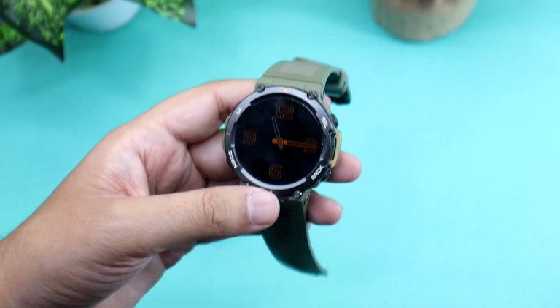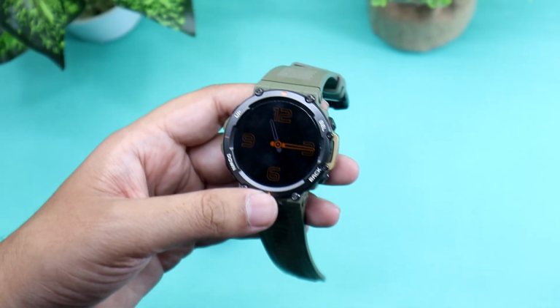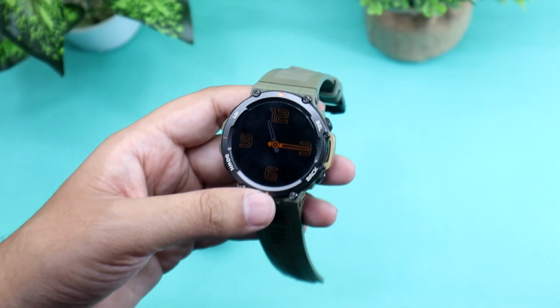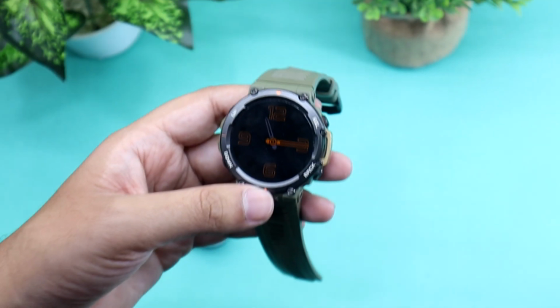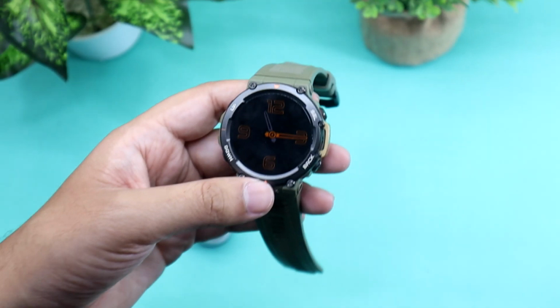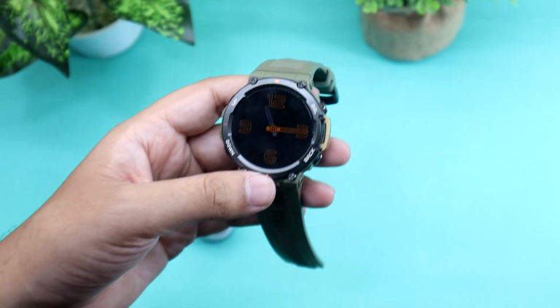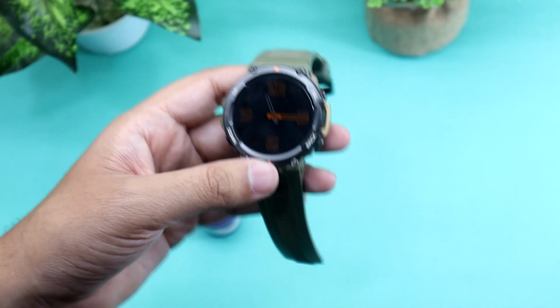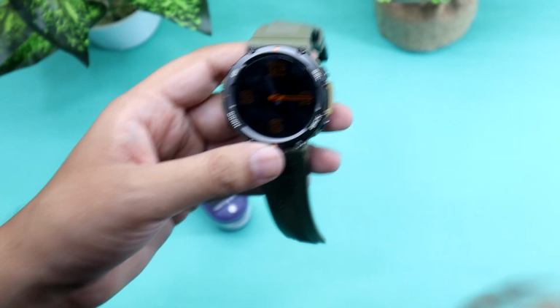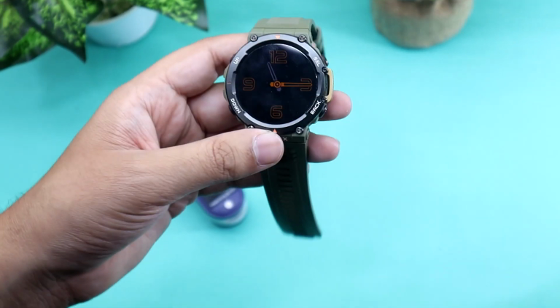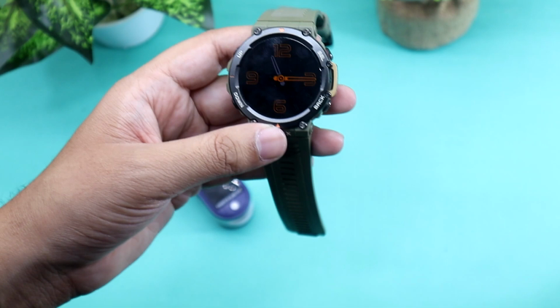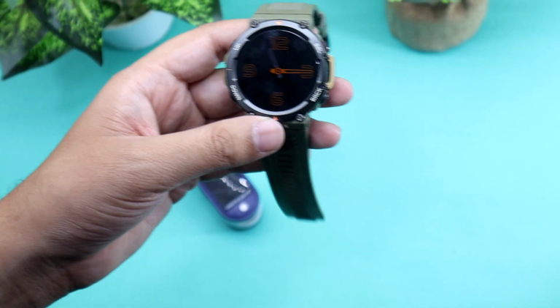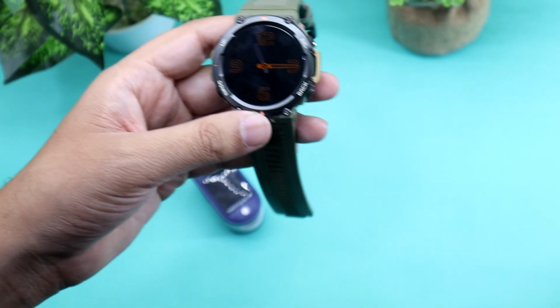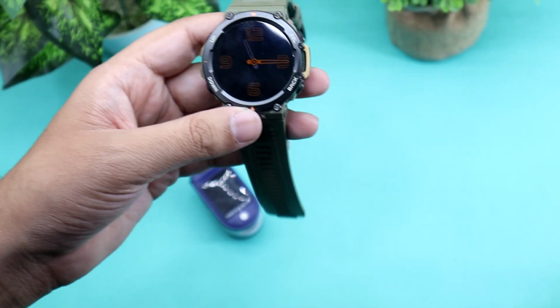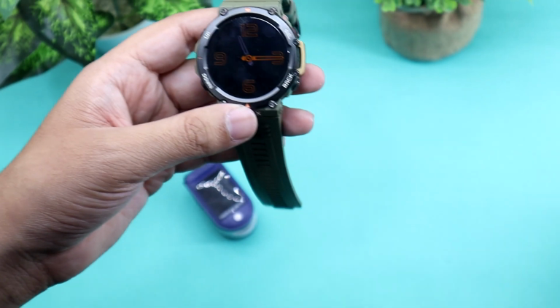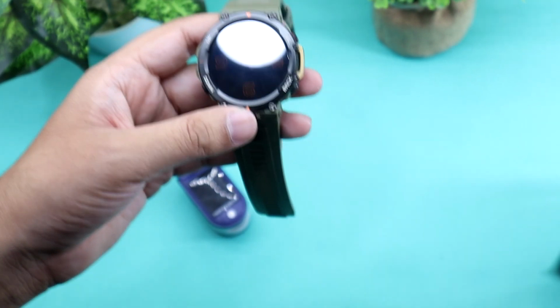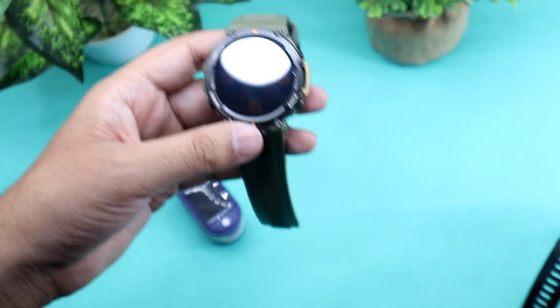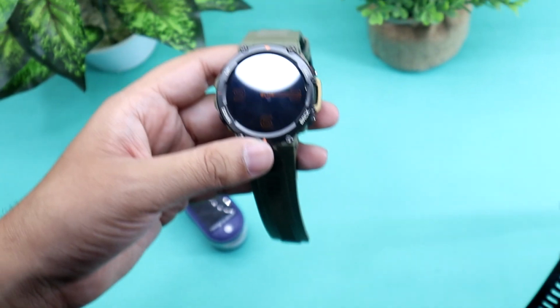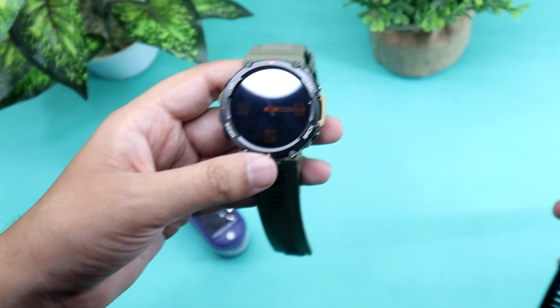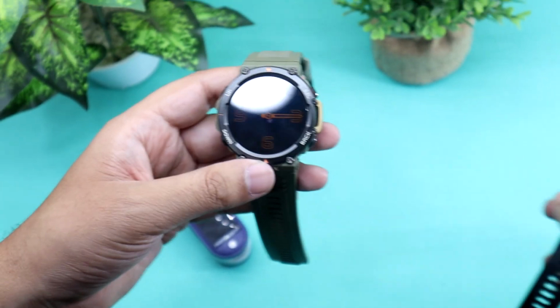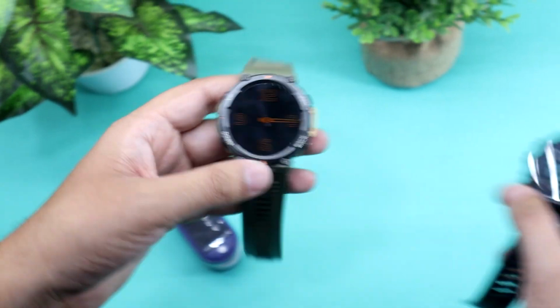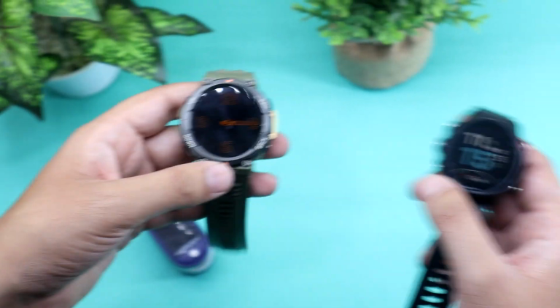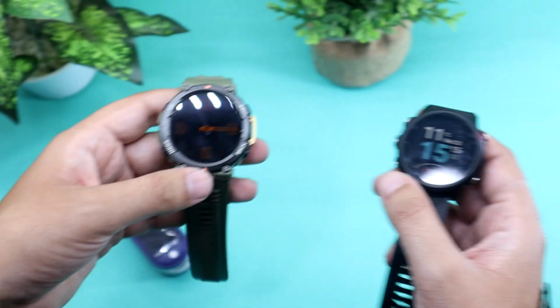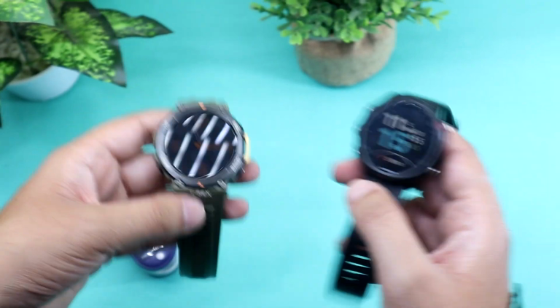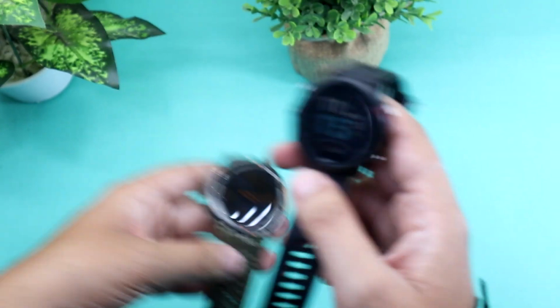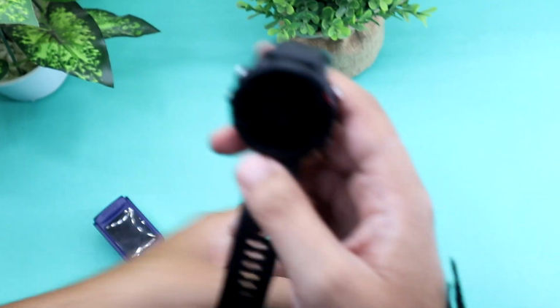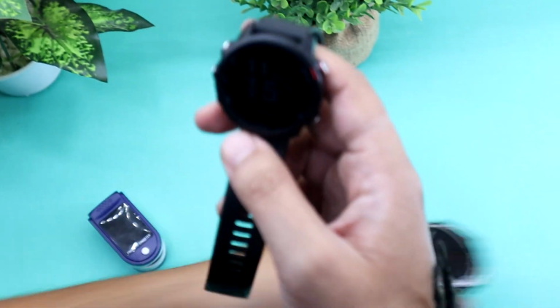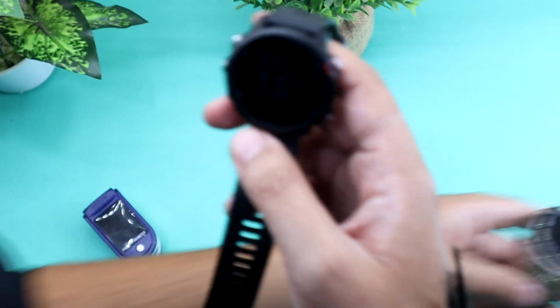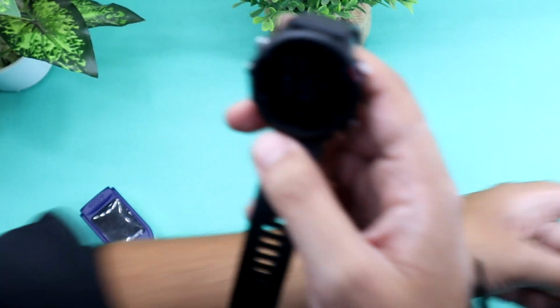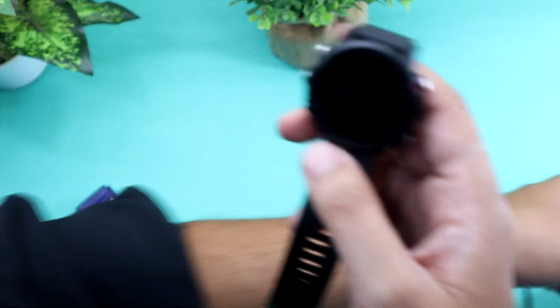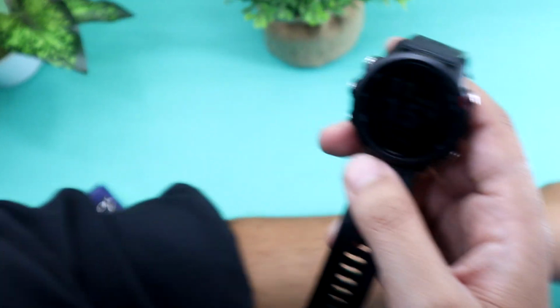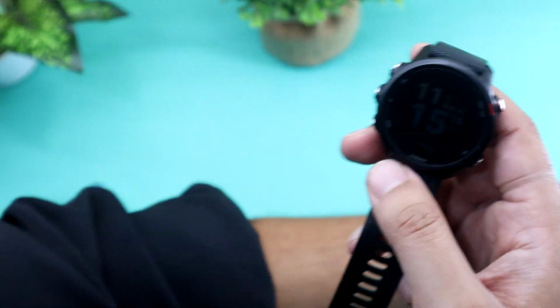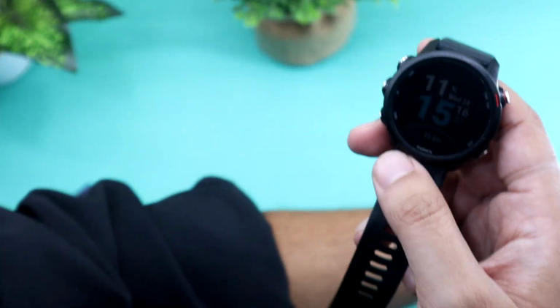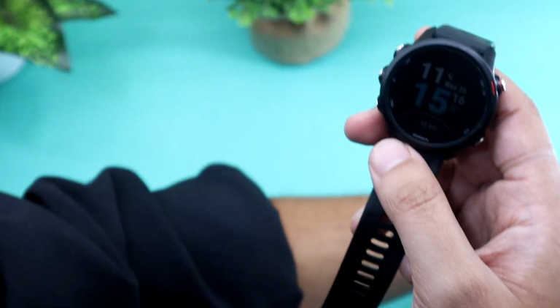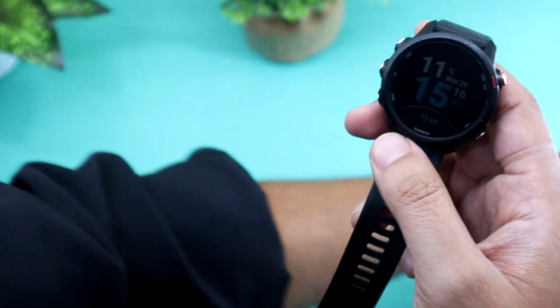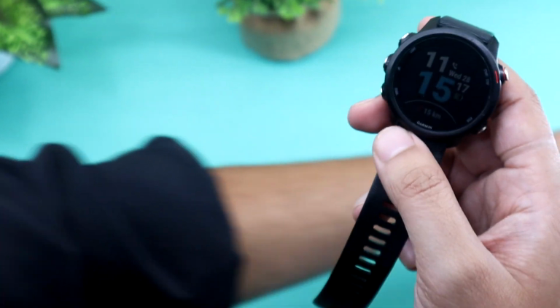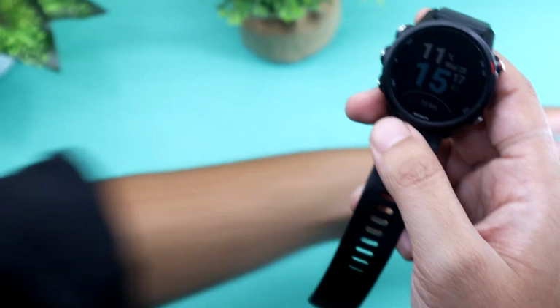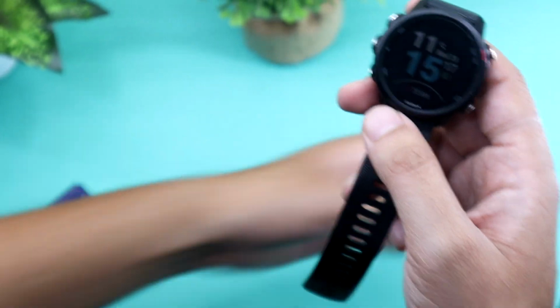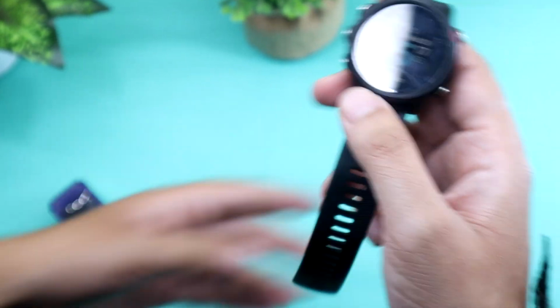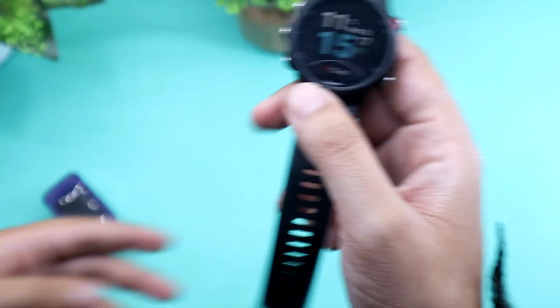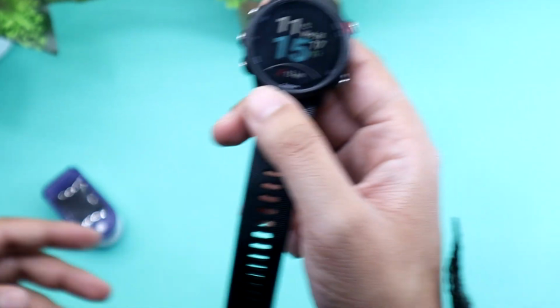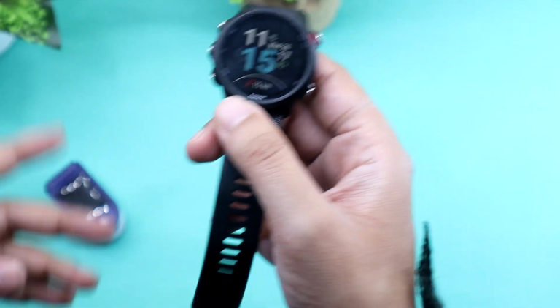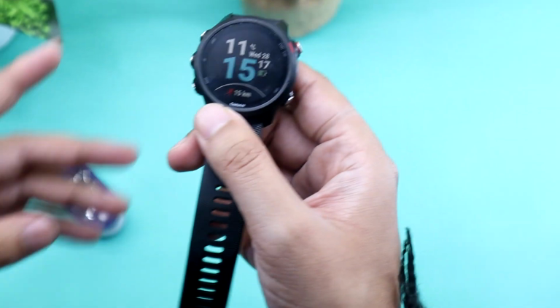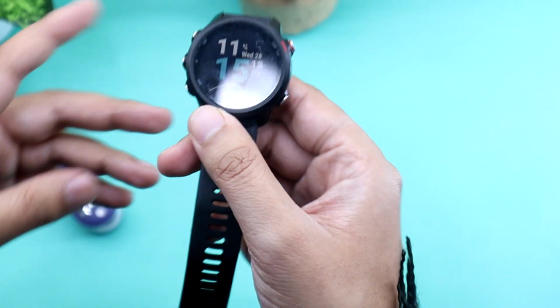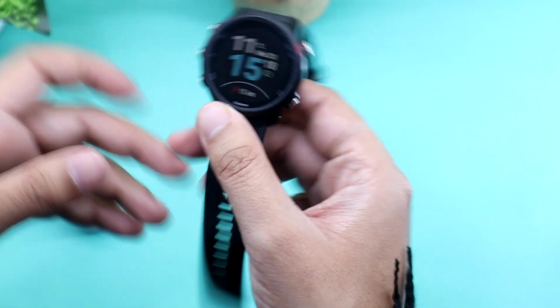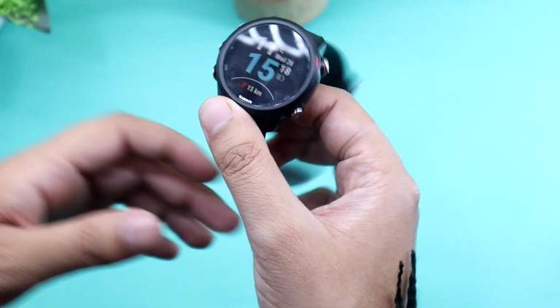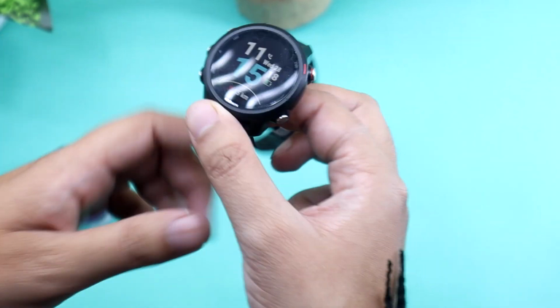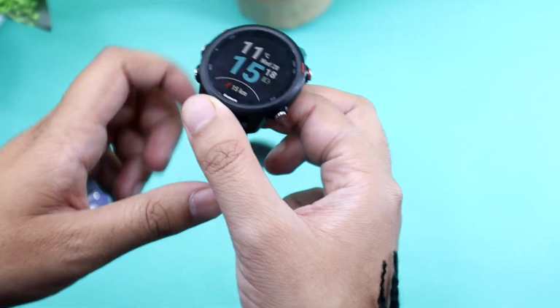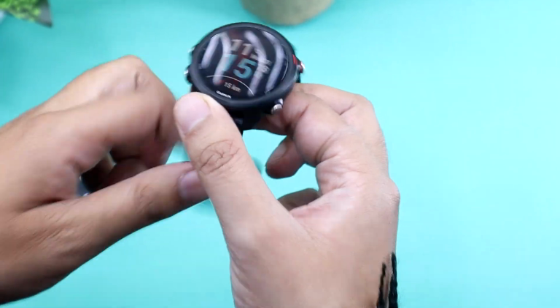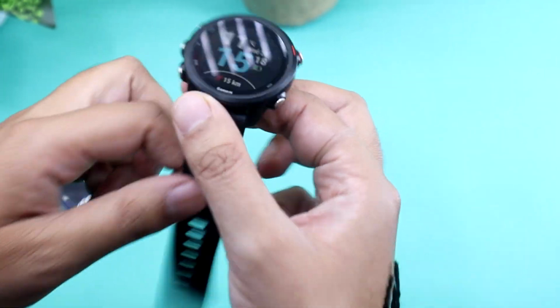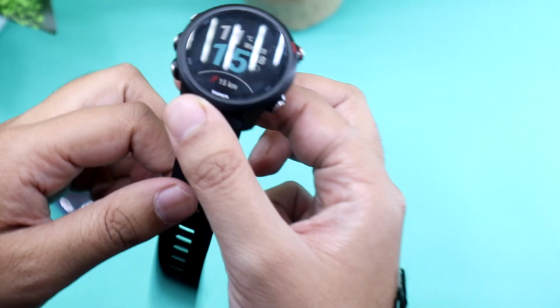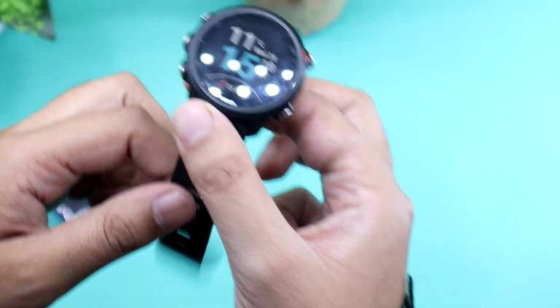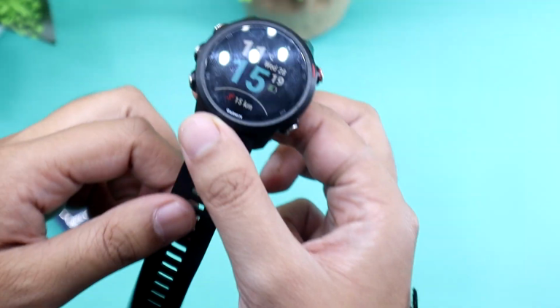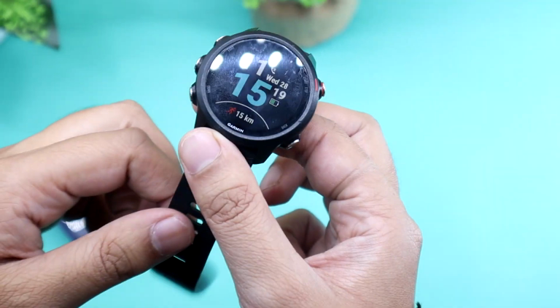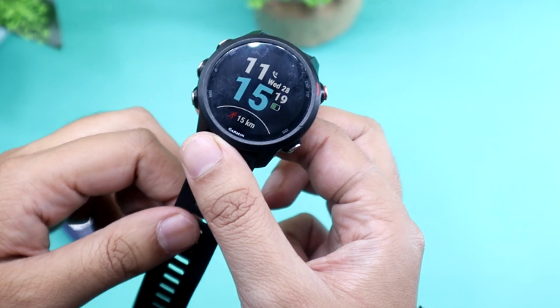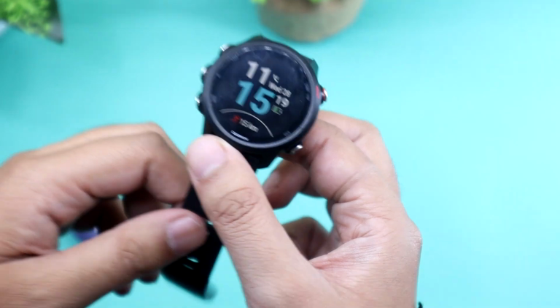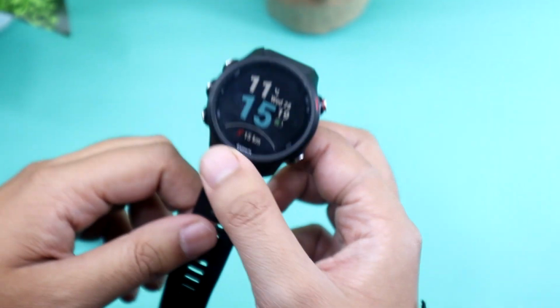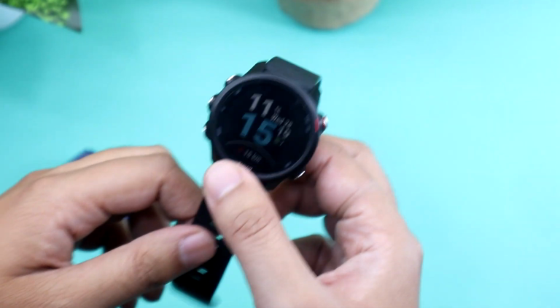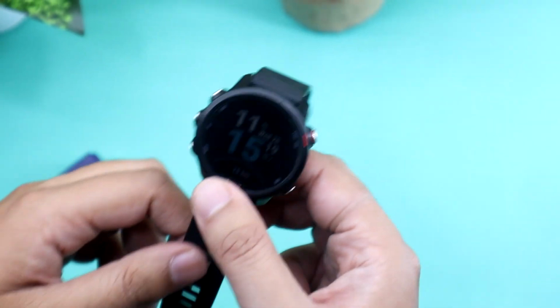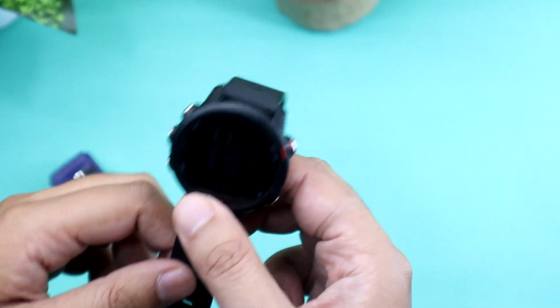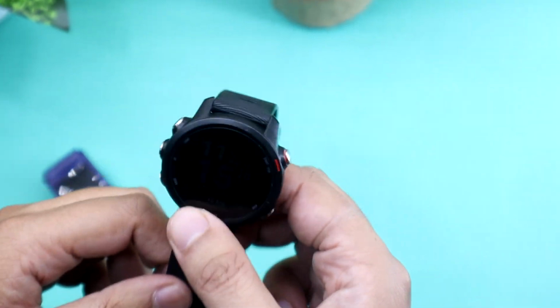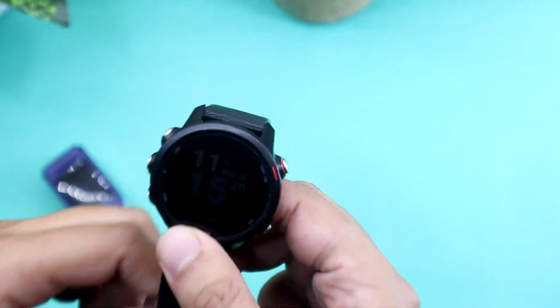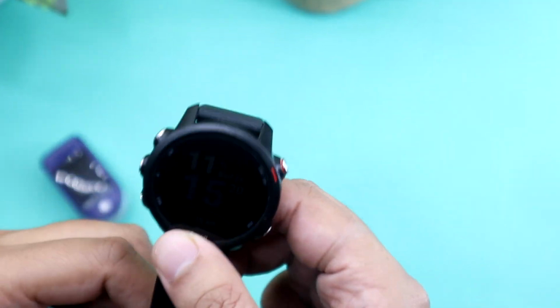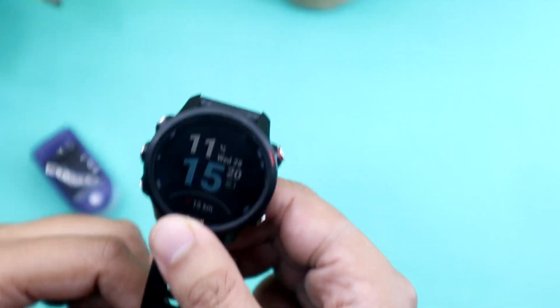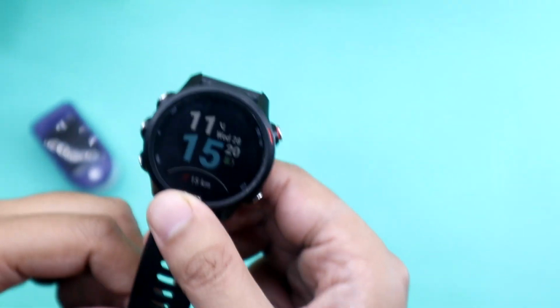In this second round, I will replace T-Rex 2 with Garmin 4Runner 245M and will conduct the test on the same hand.